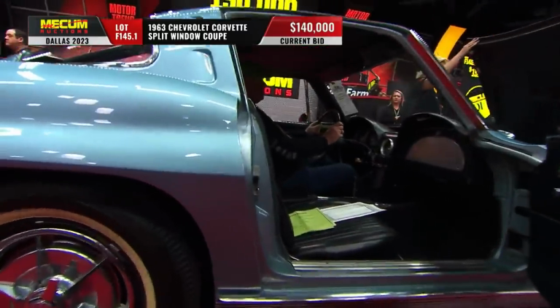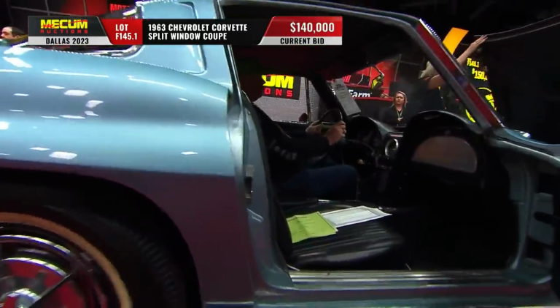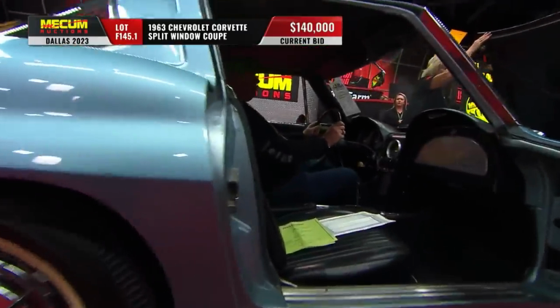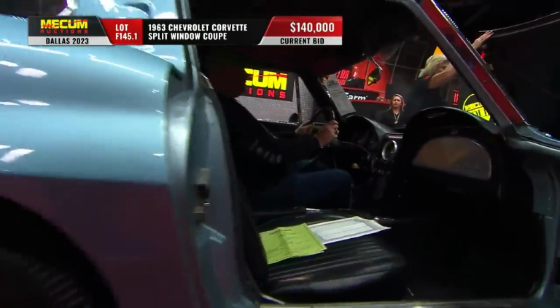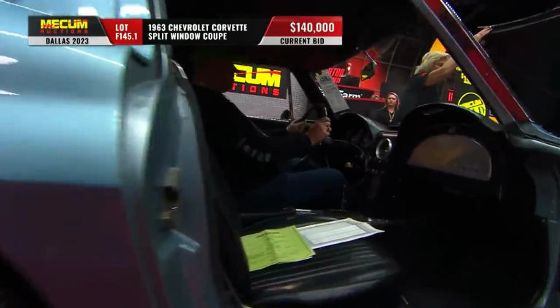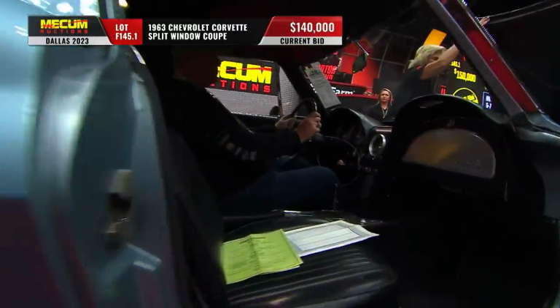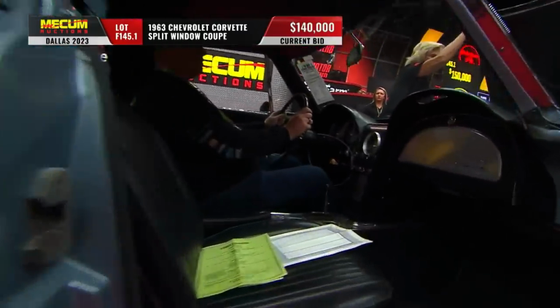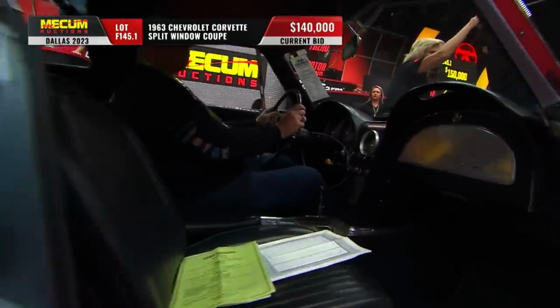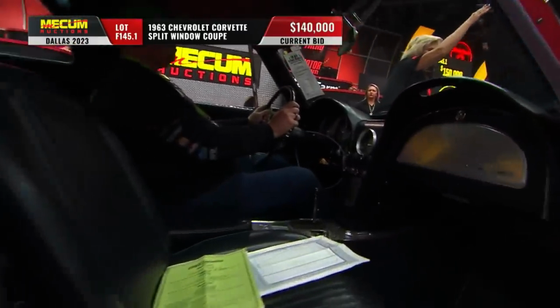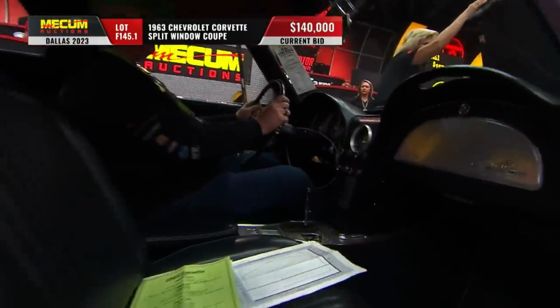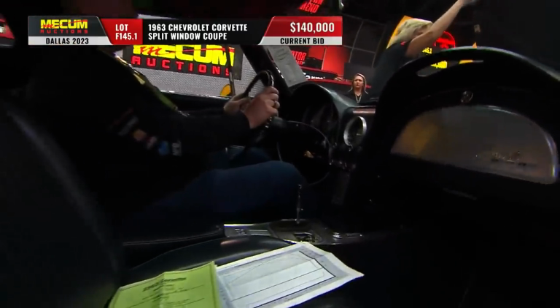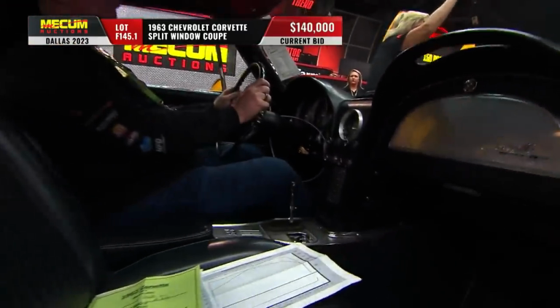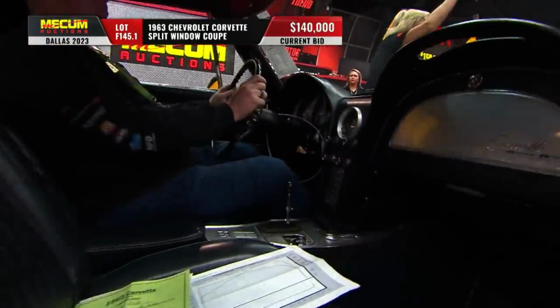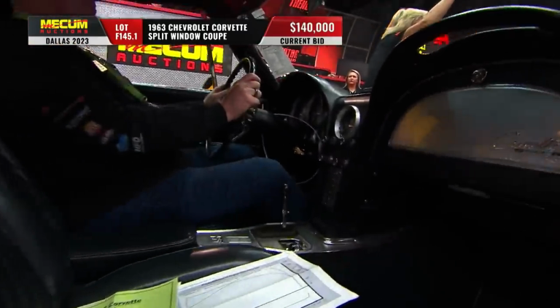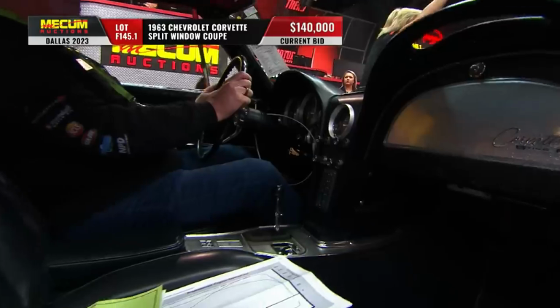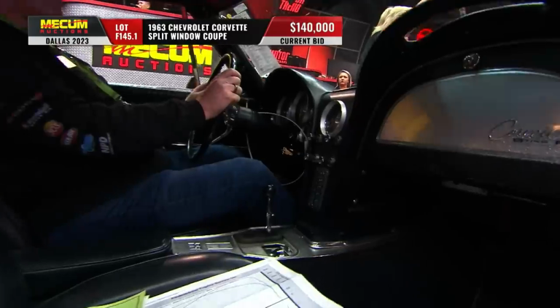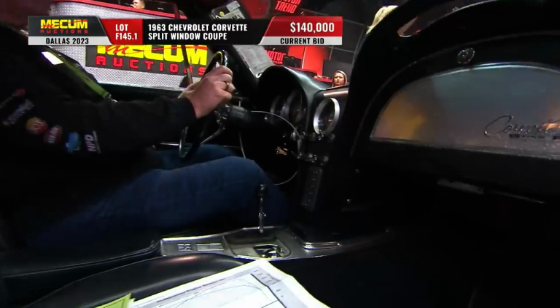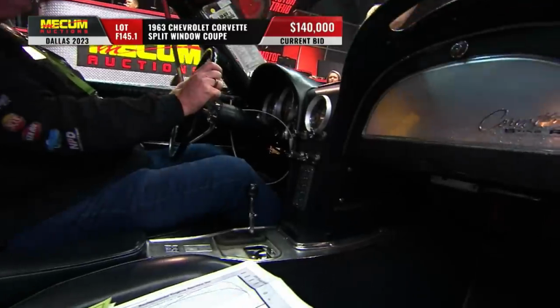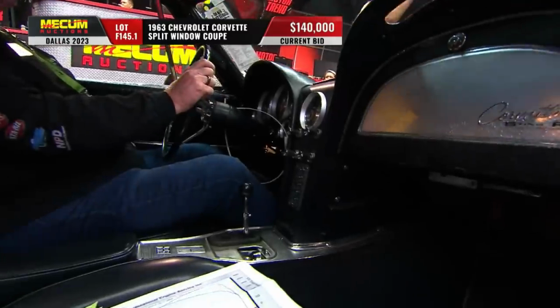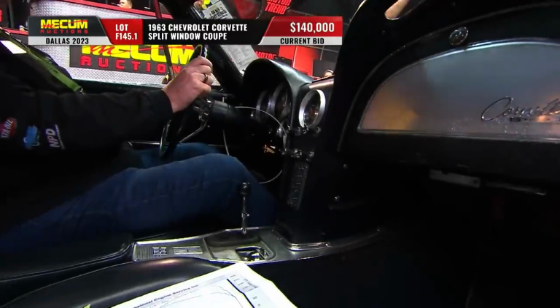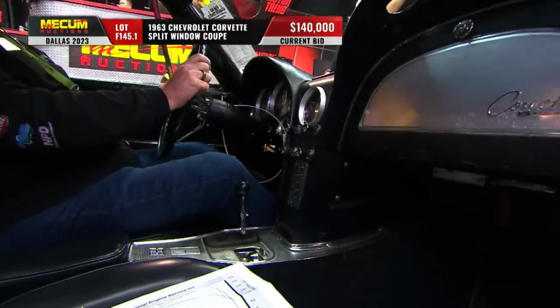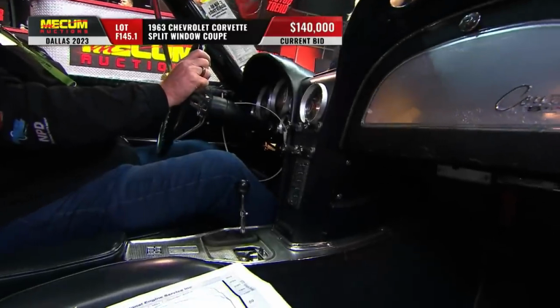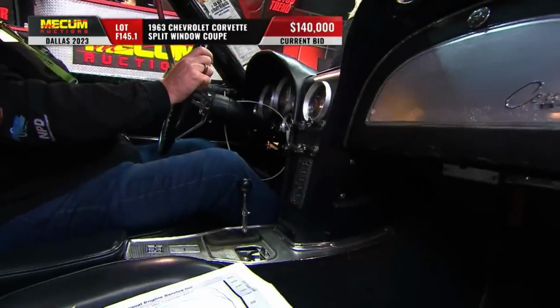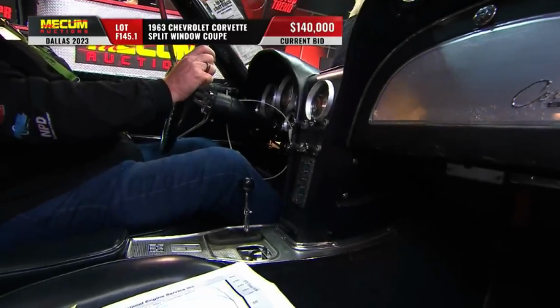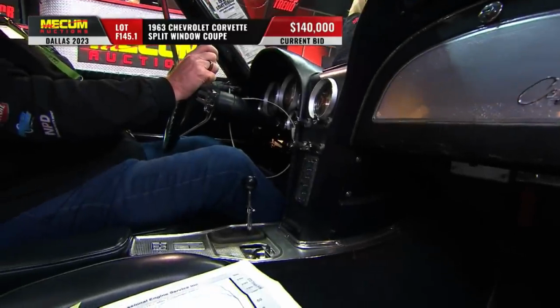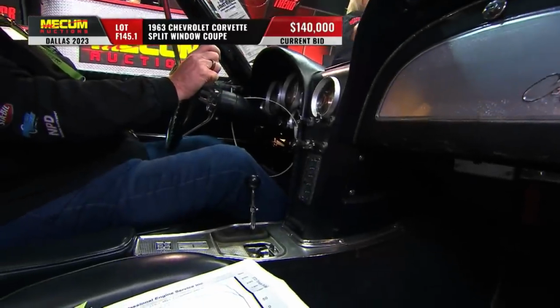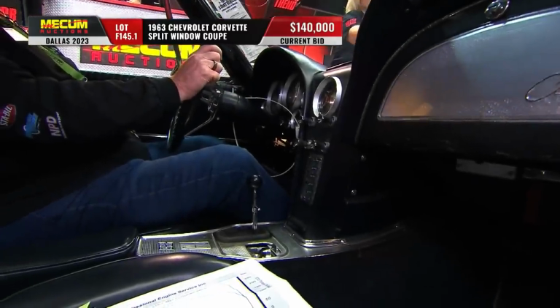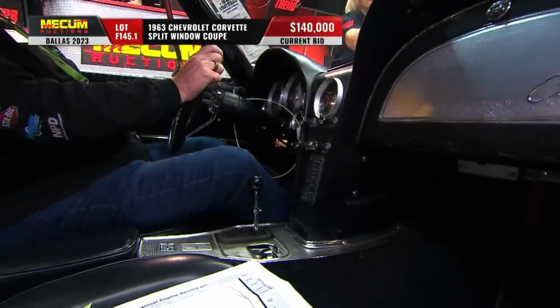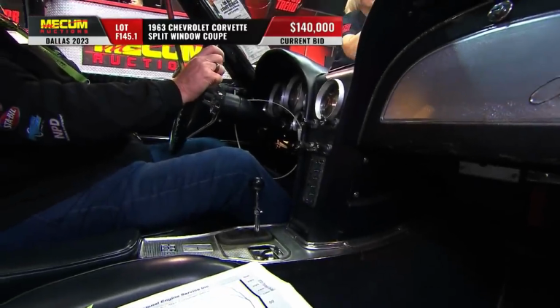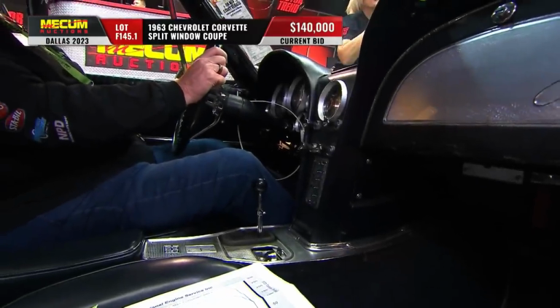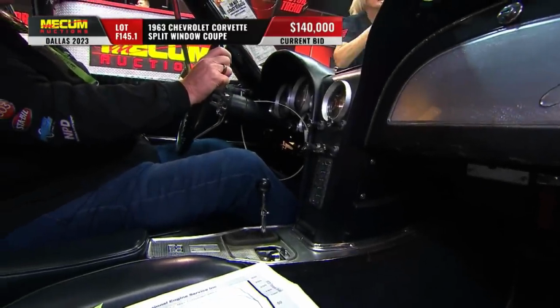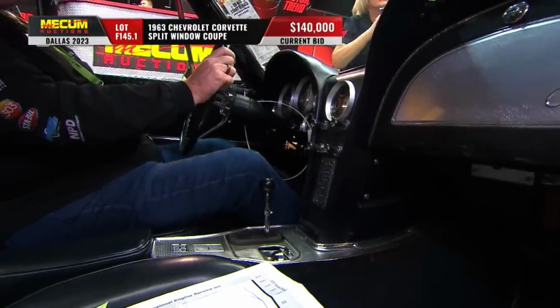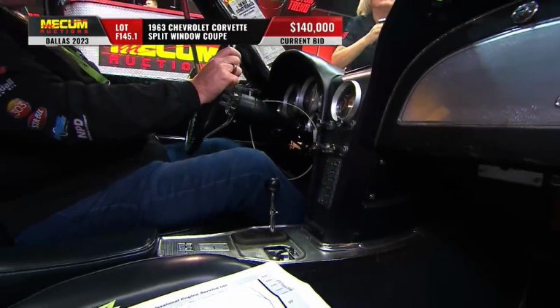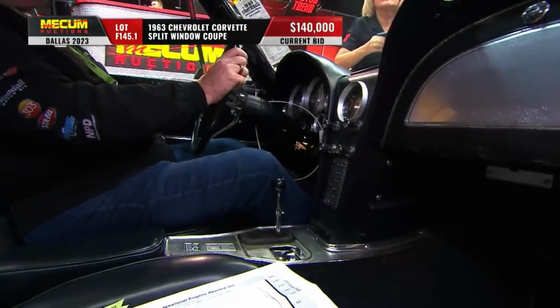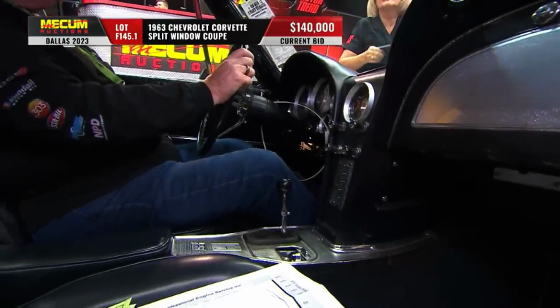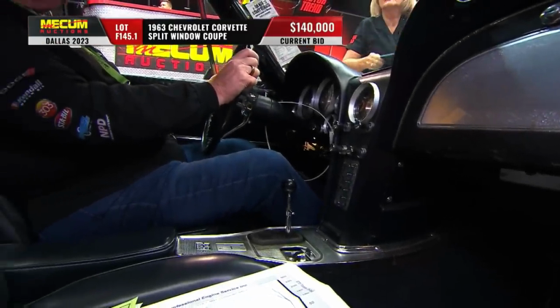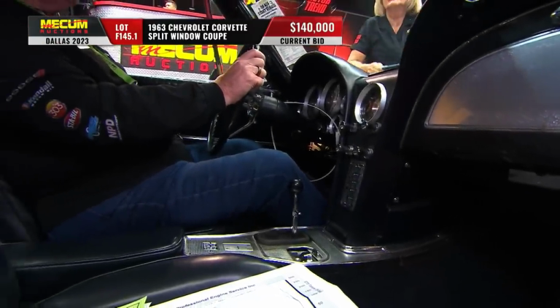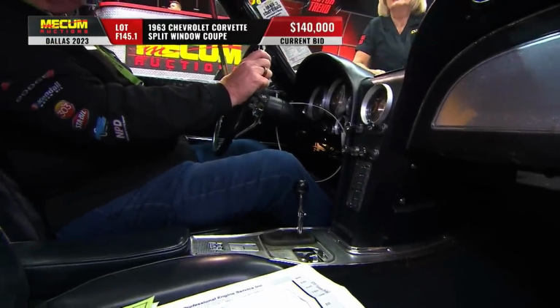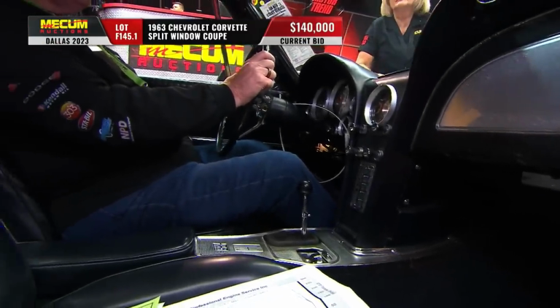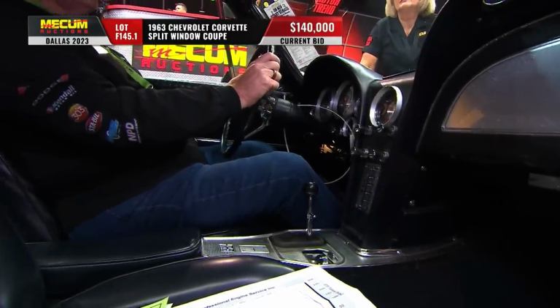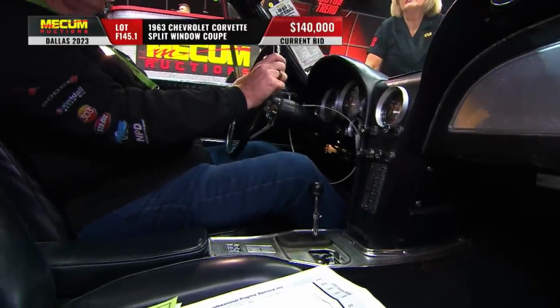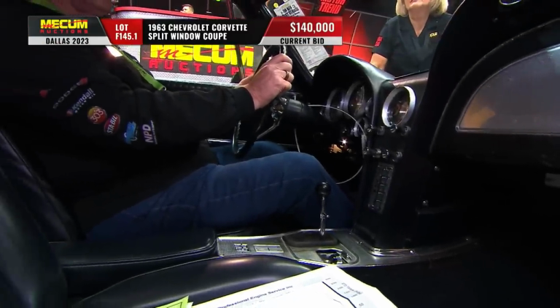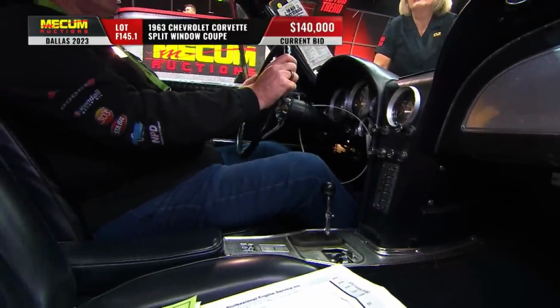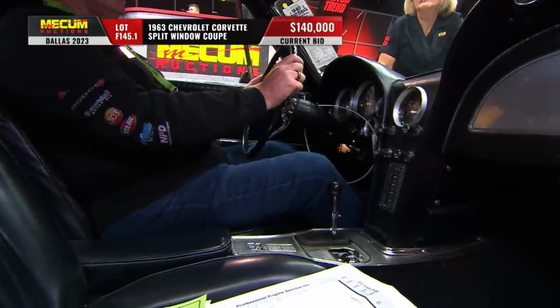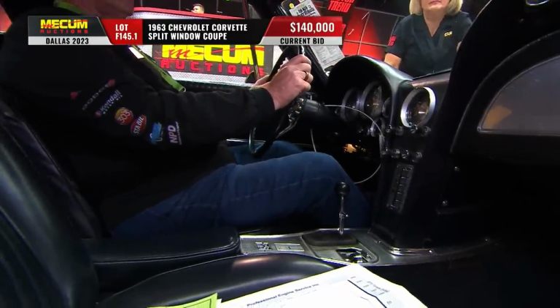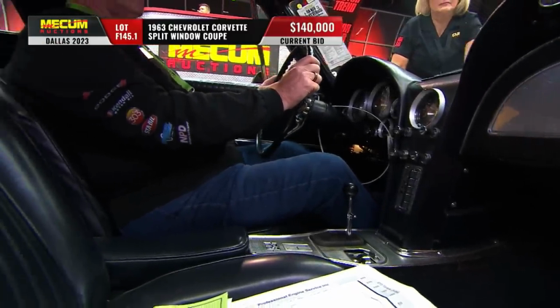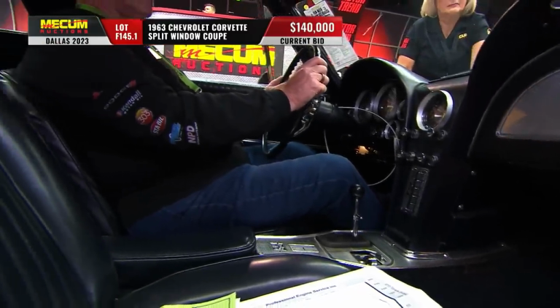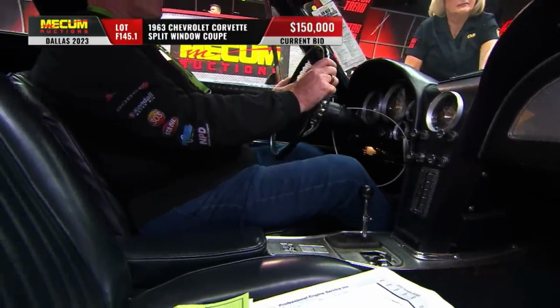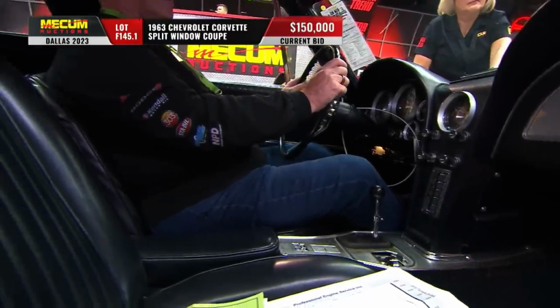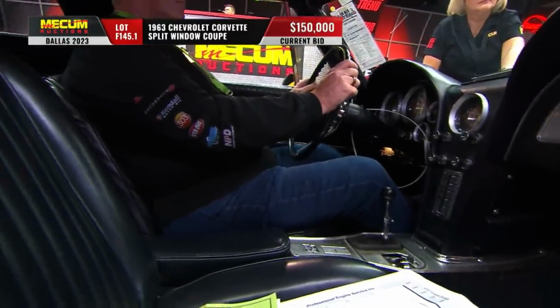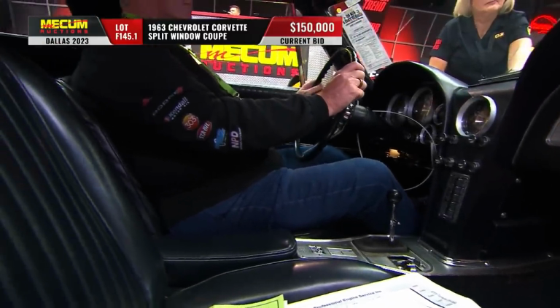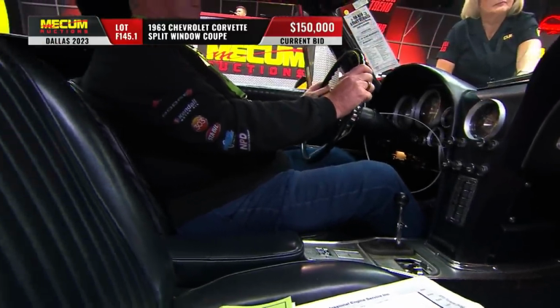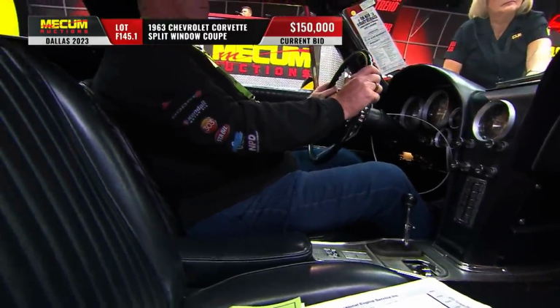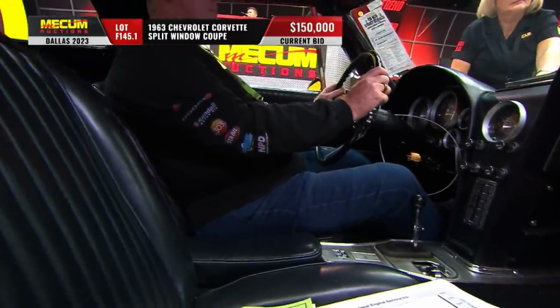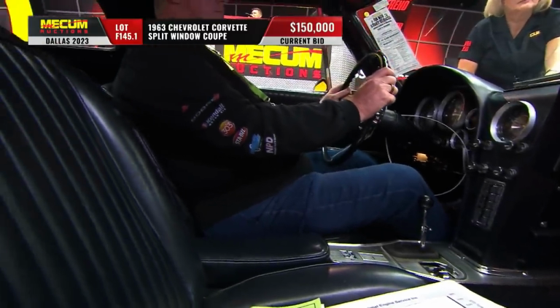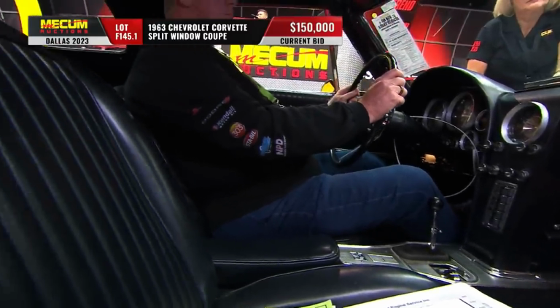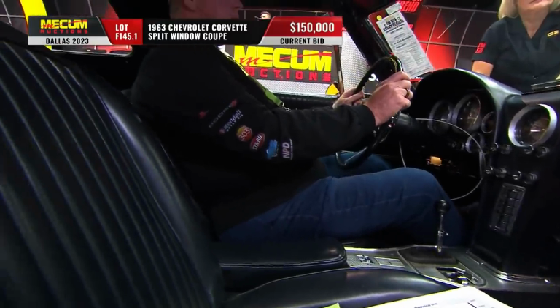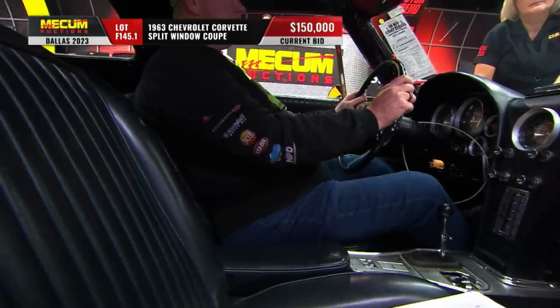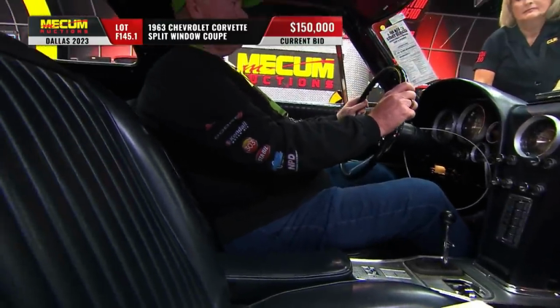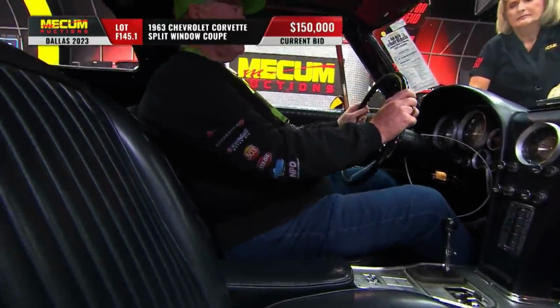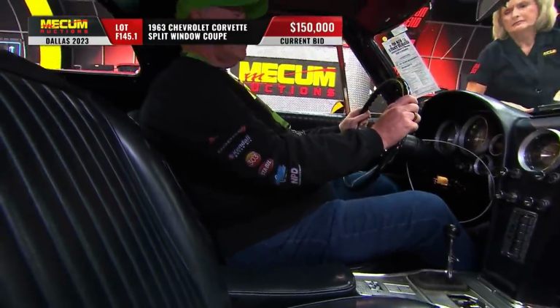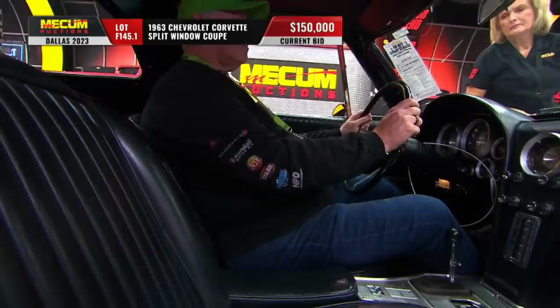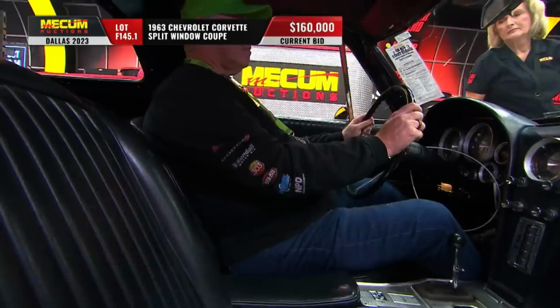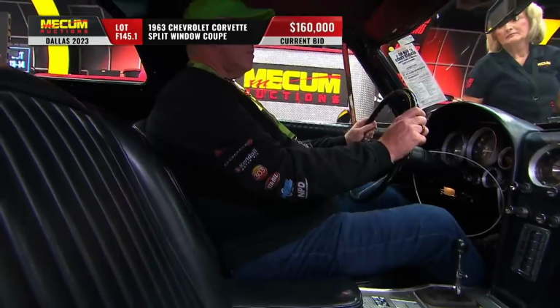Documented by the NCRS Shipping Data Report. There's that dark blue interior — it's got power windows. See the switch down there in the bottom of the console?